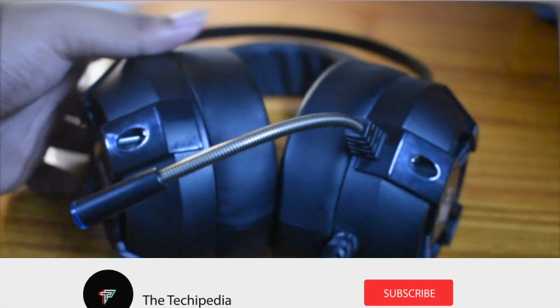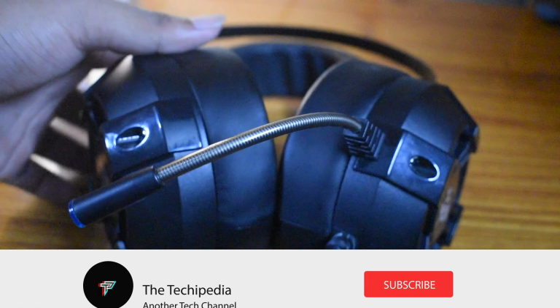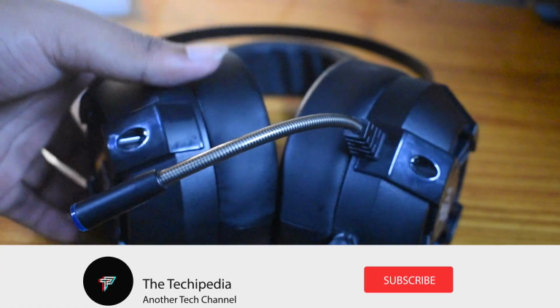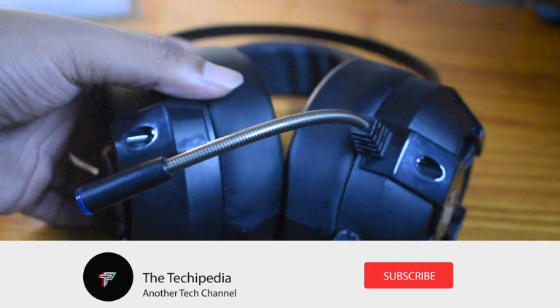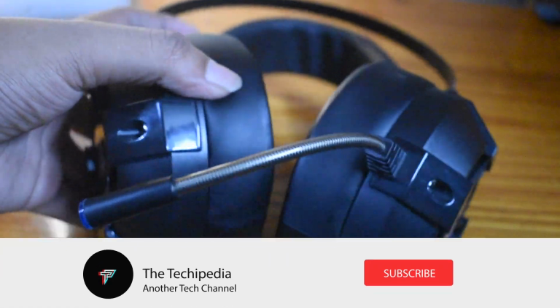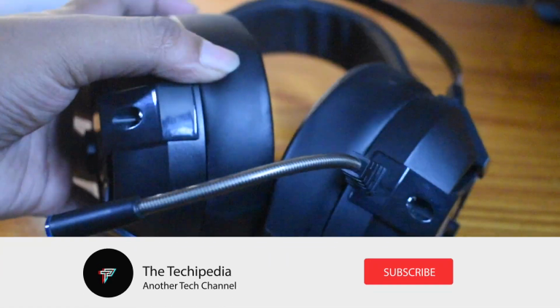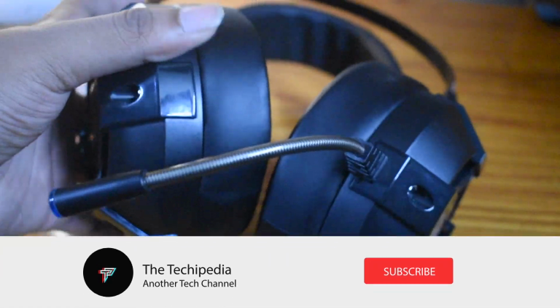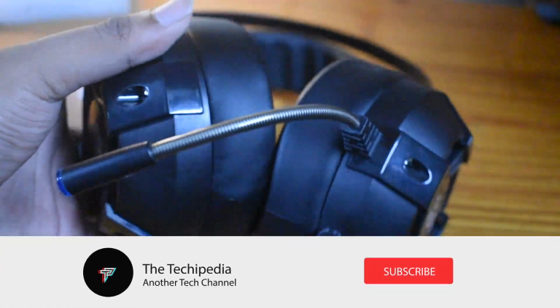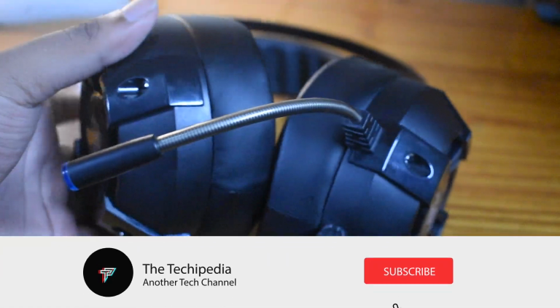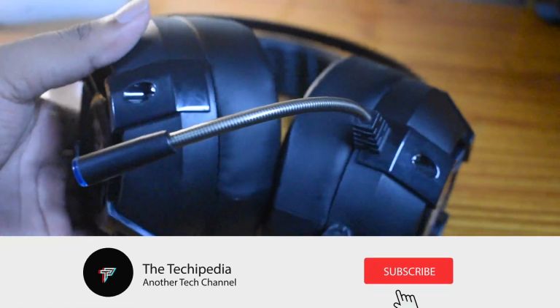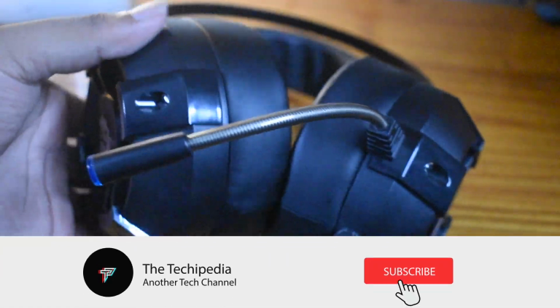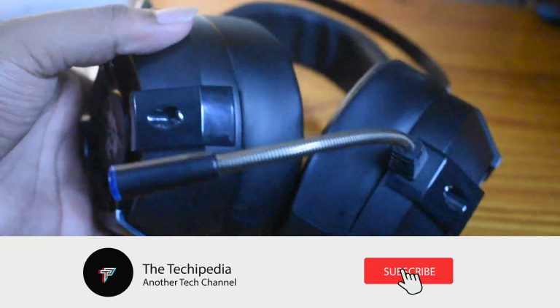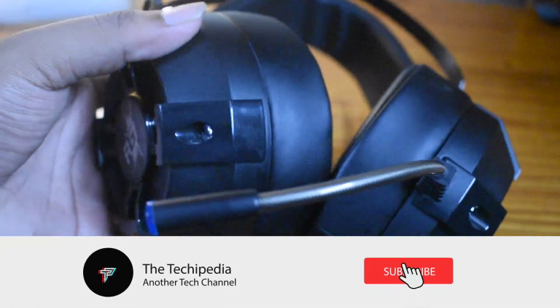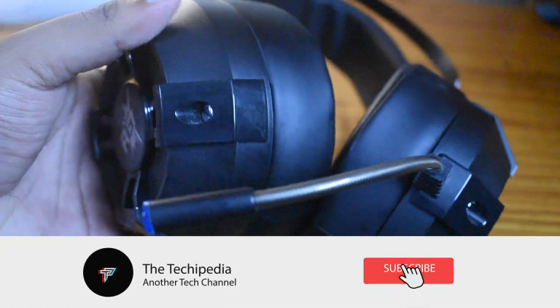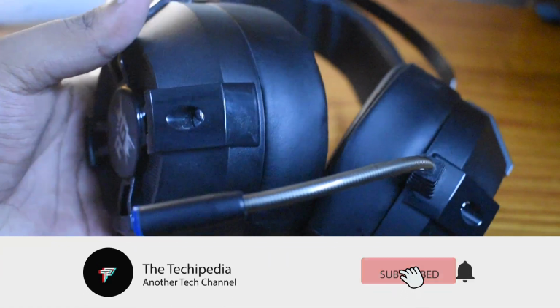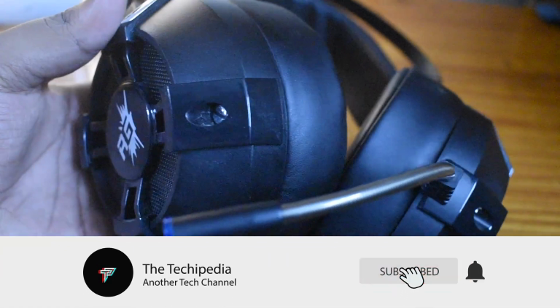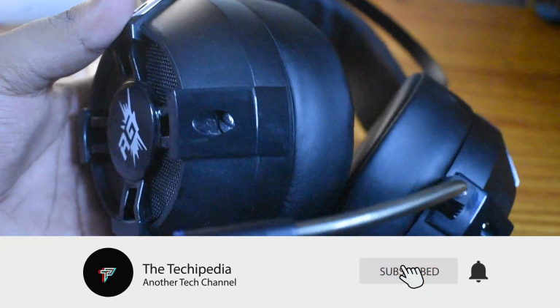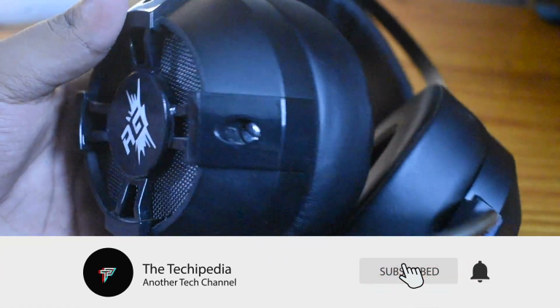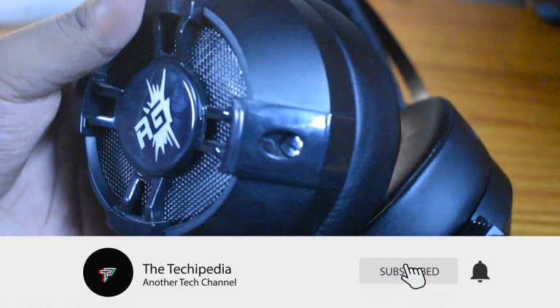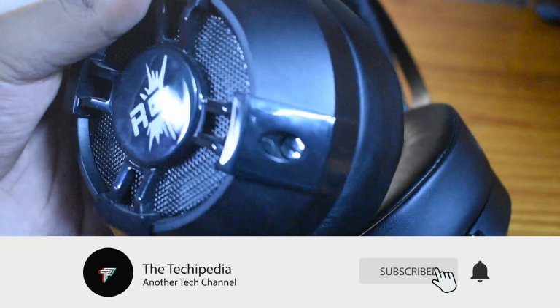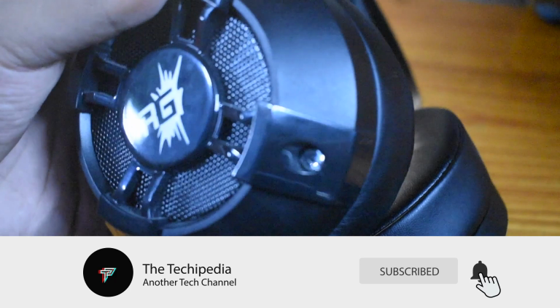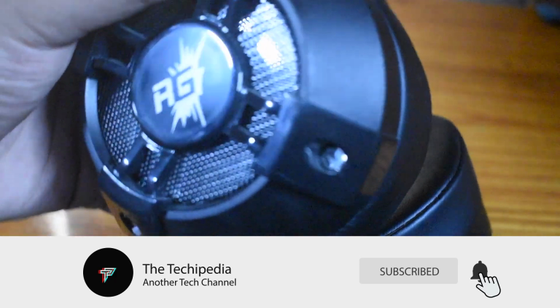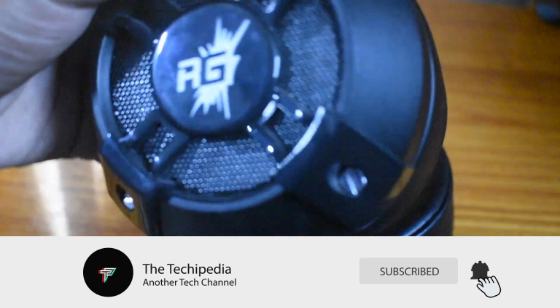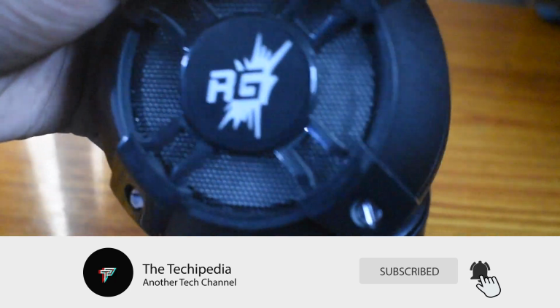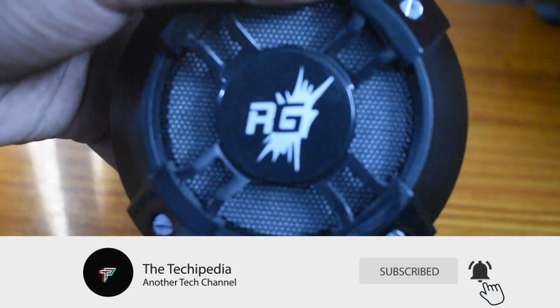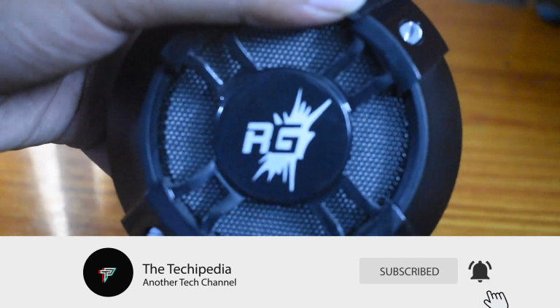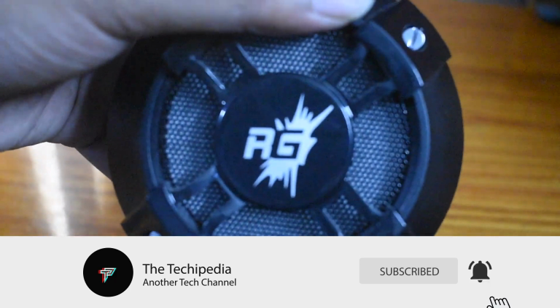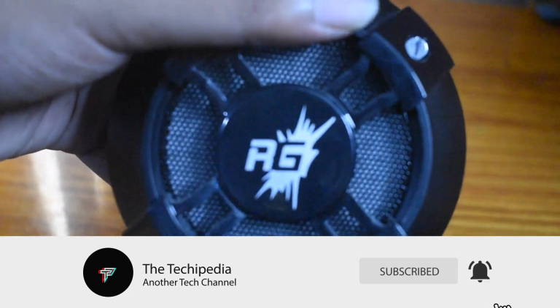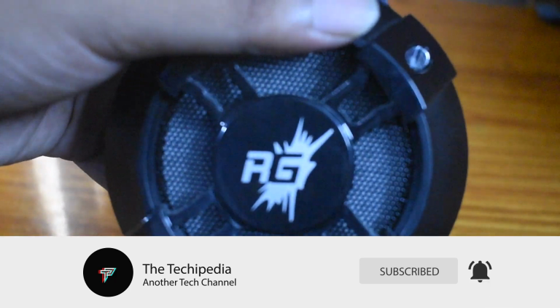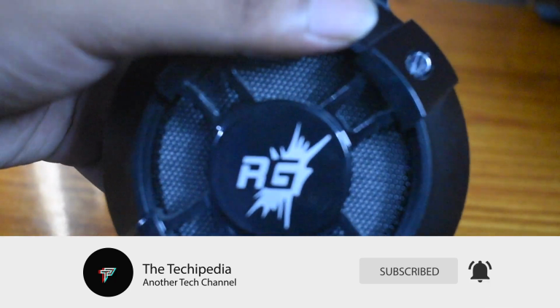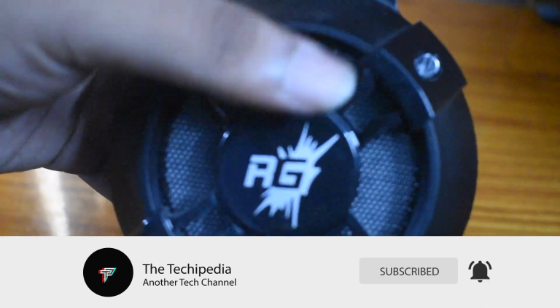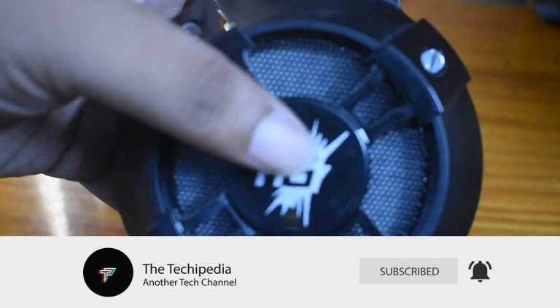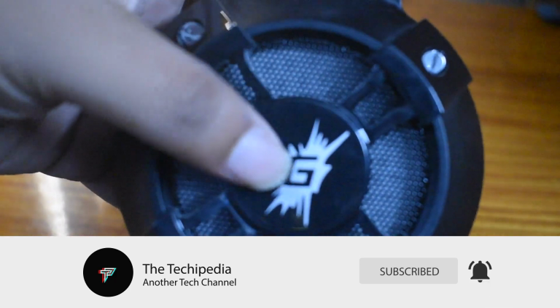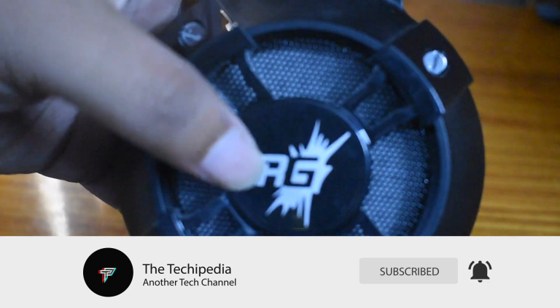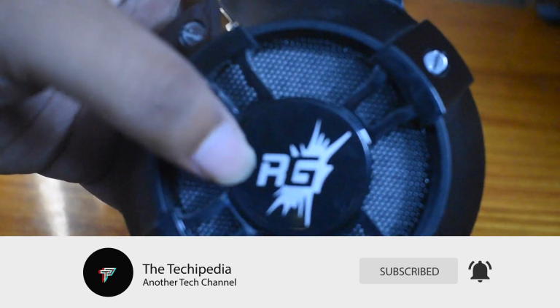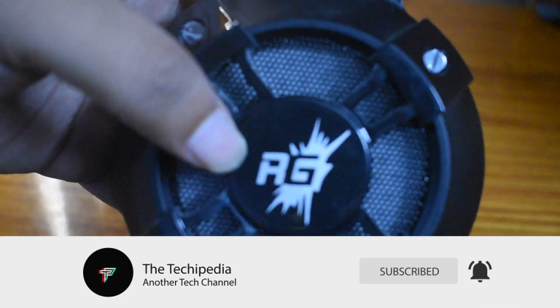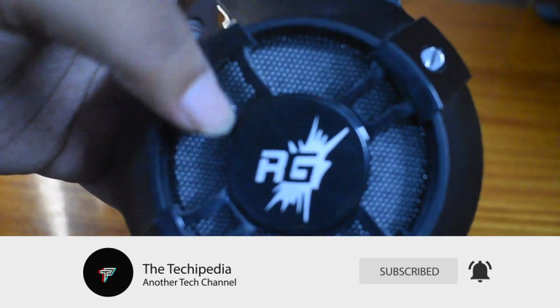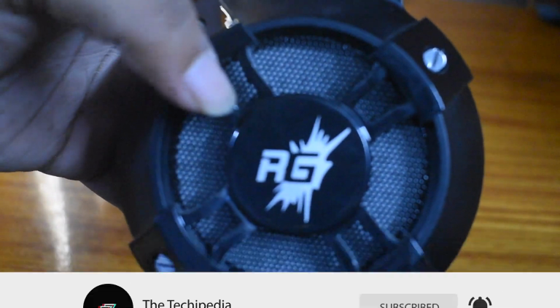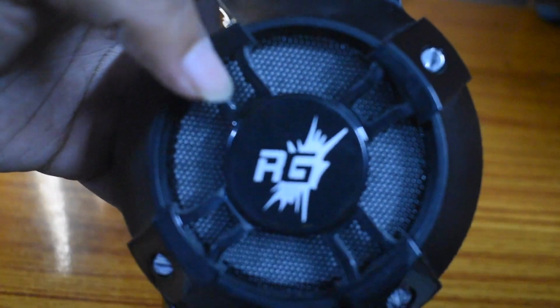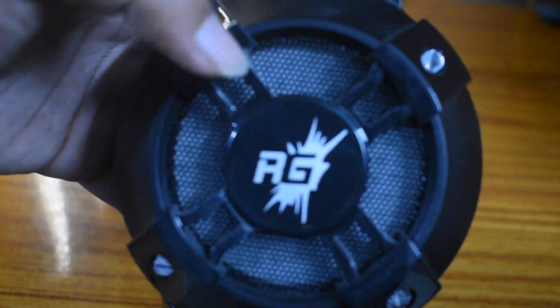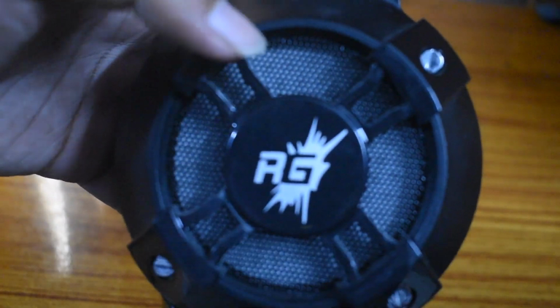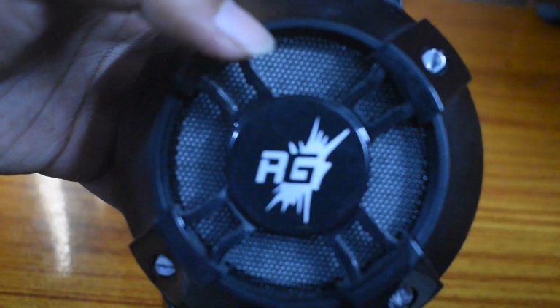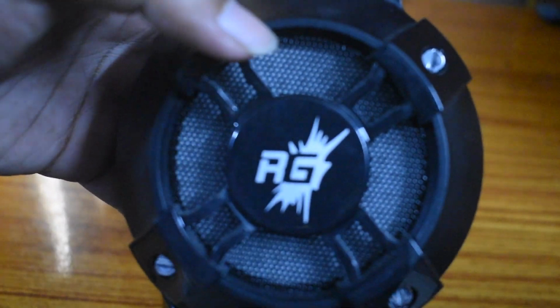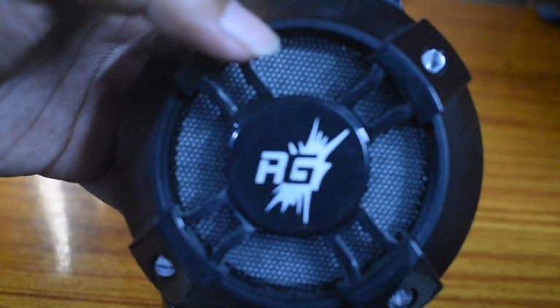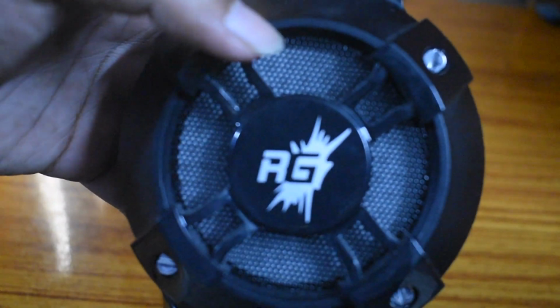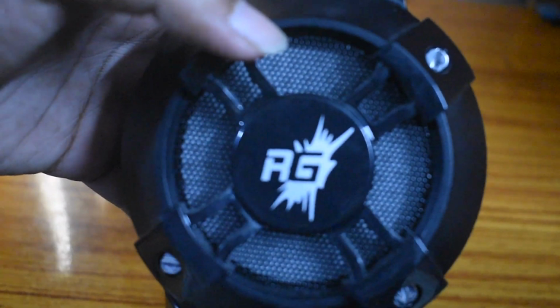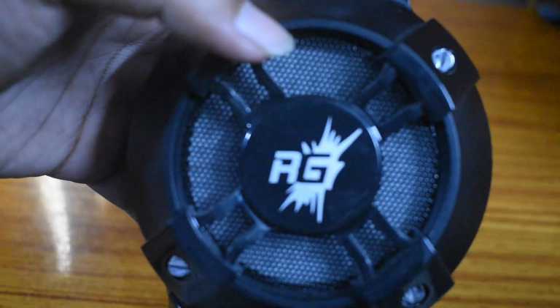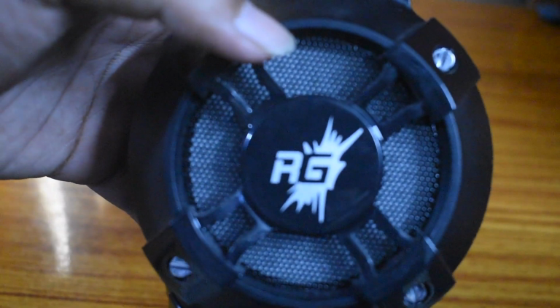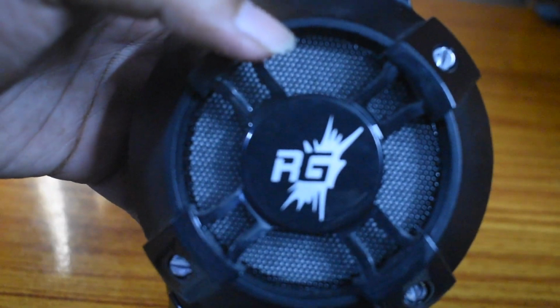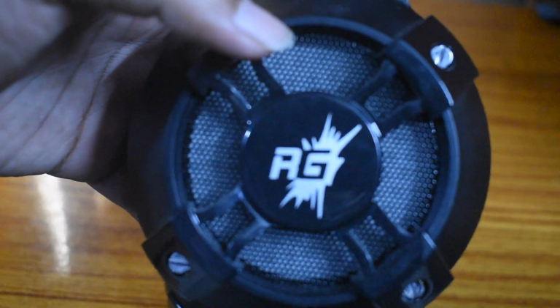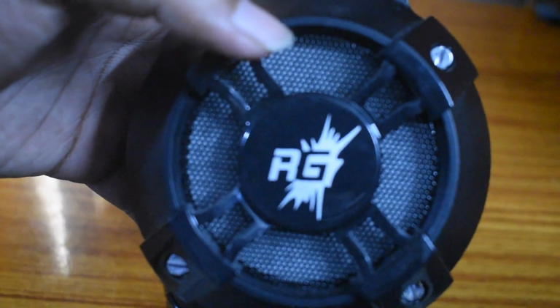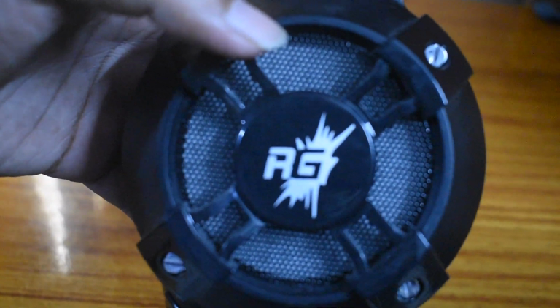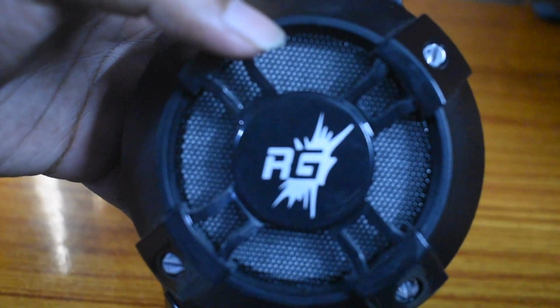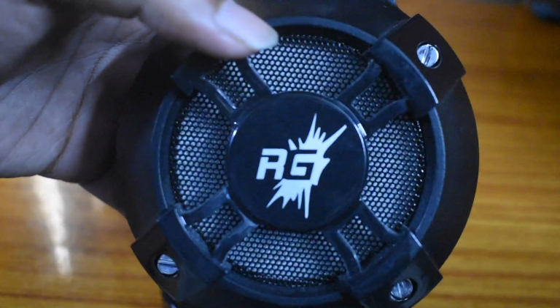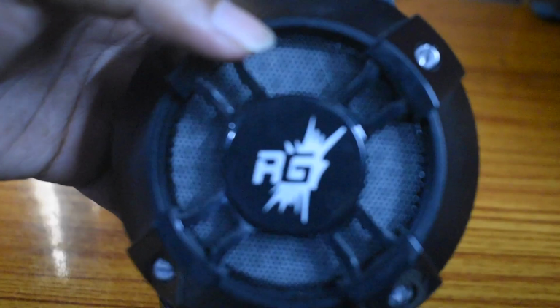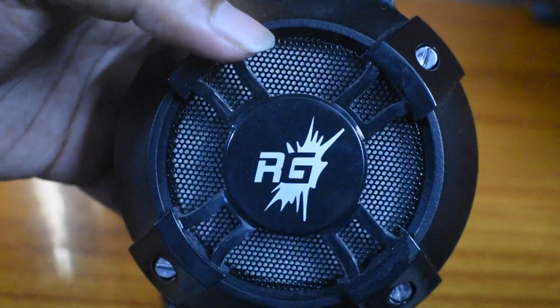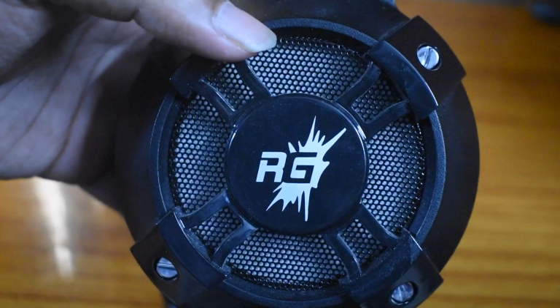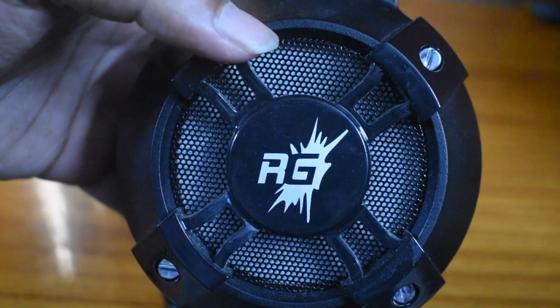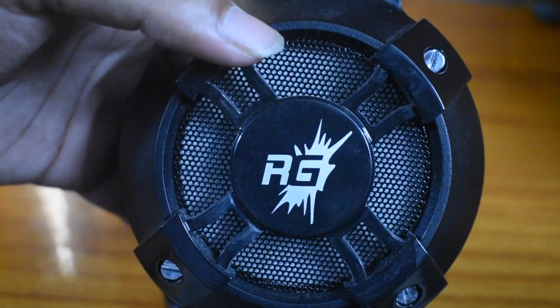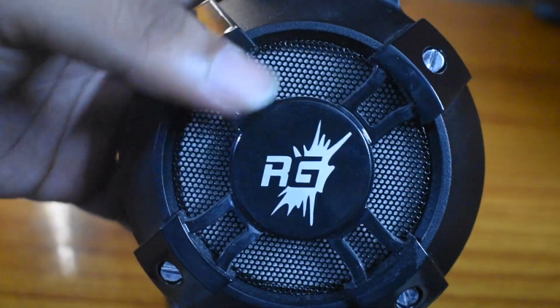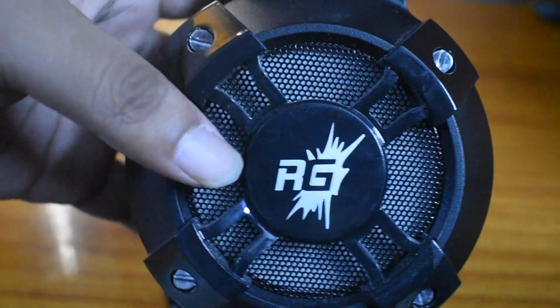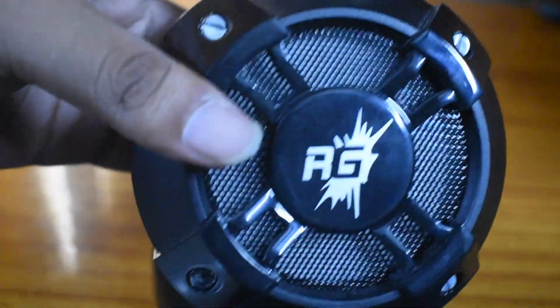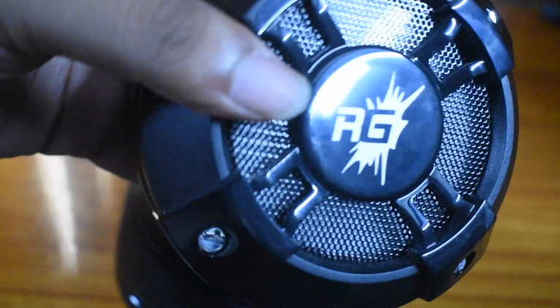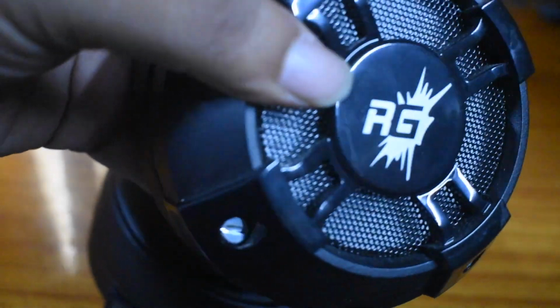What's up guys, it's Mithibar, I'm back from TheTechipedia. Today in this video, I'll be reviewing the OGs of the gaming headphones, that is the Red Gear Cosmo 7.1.